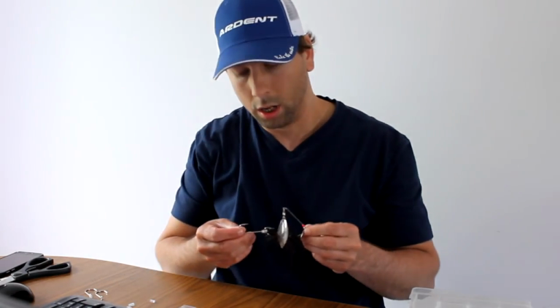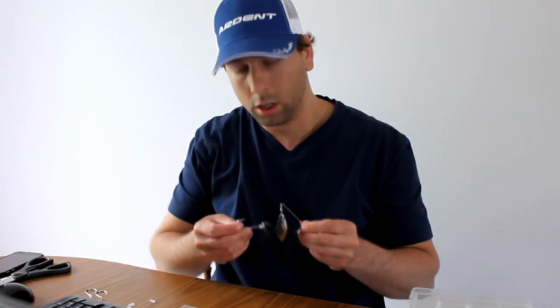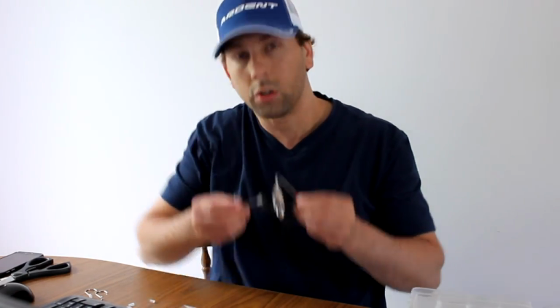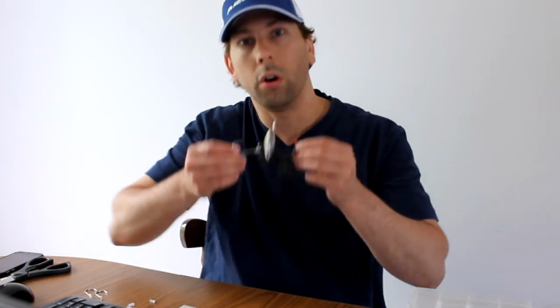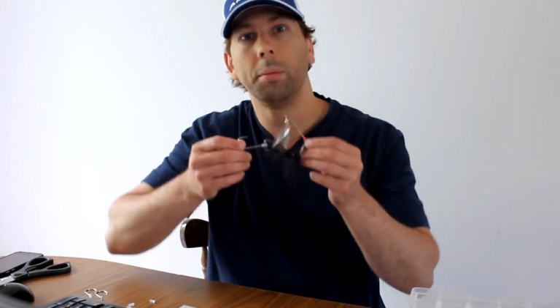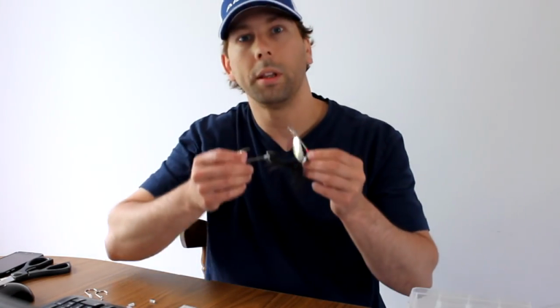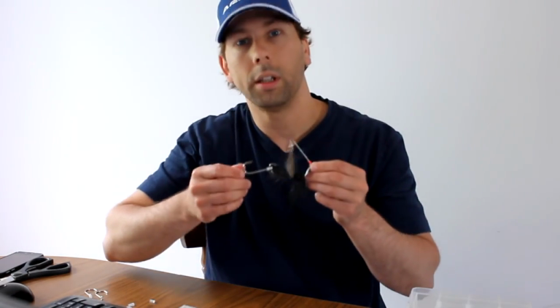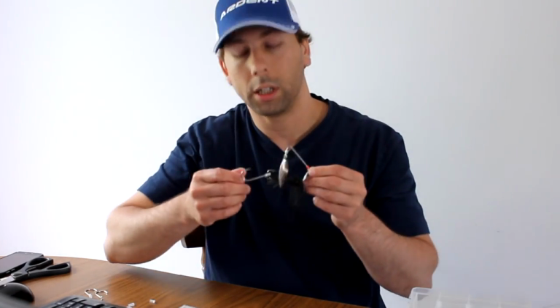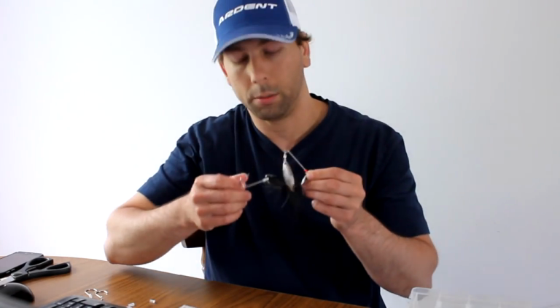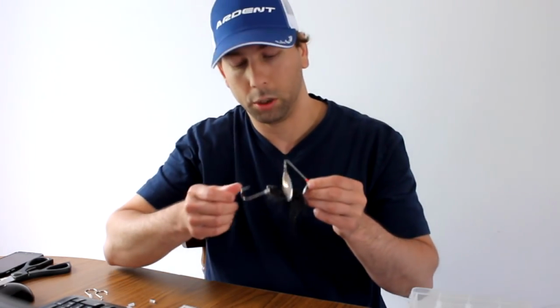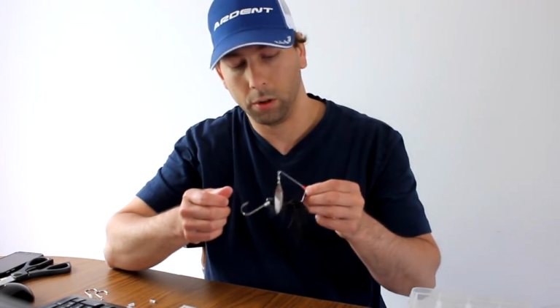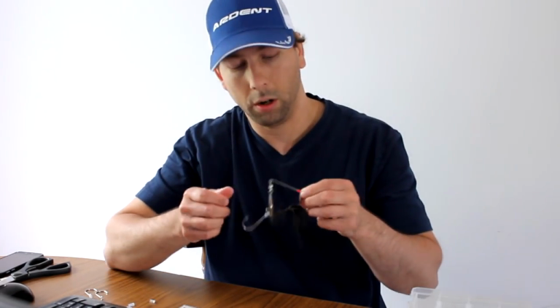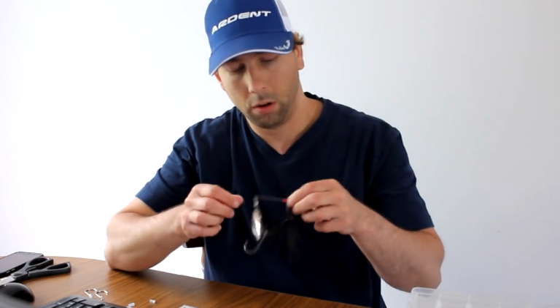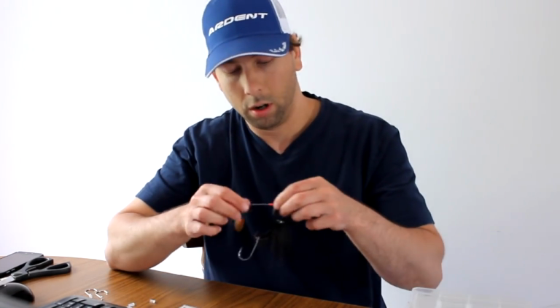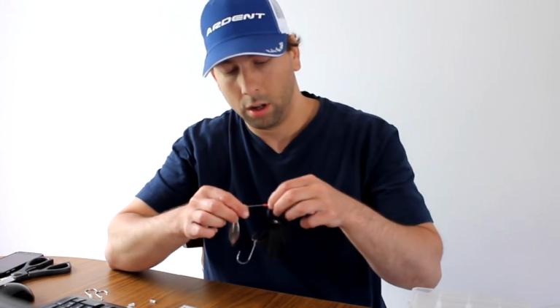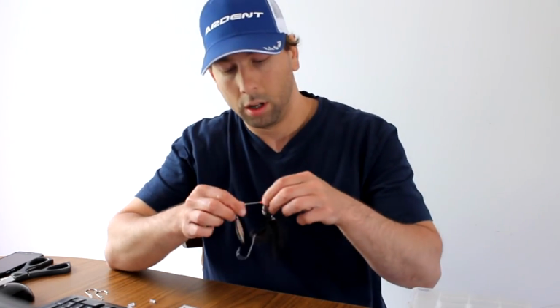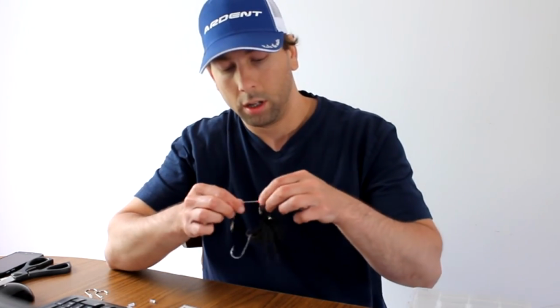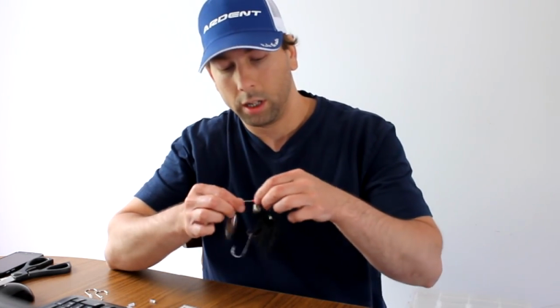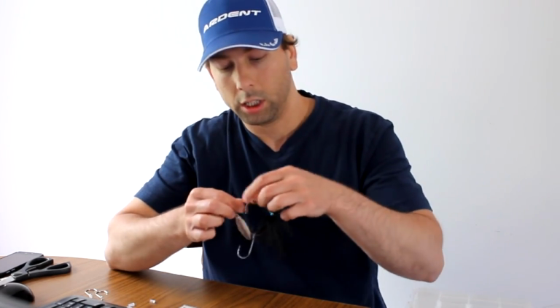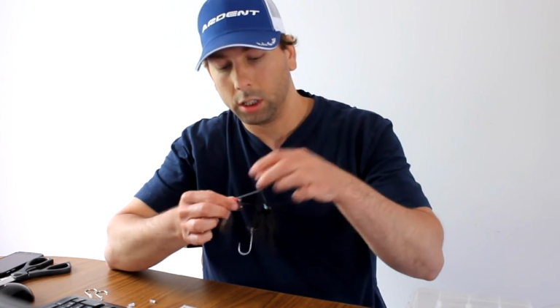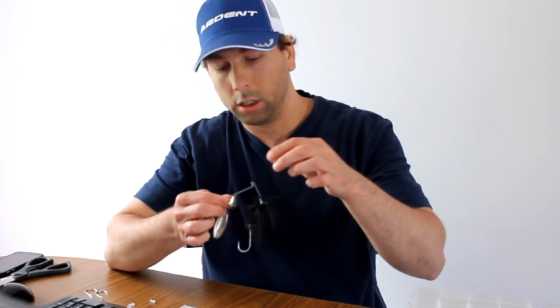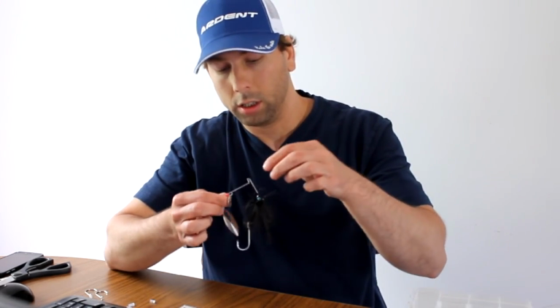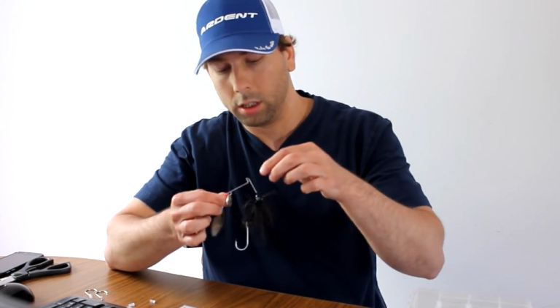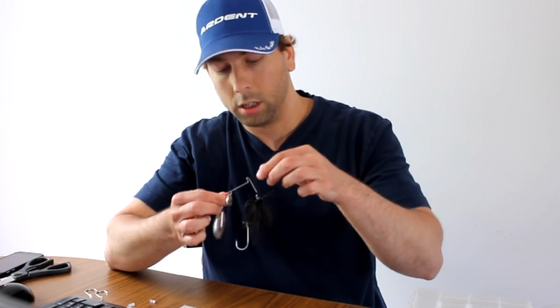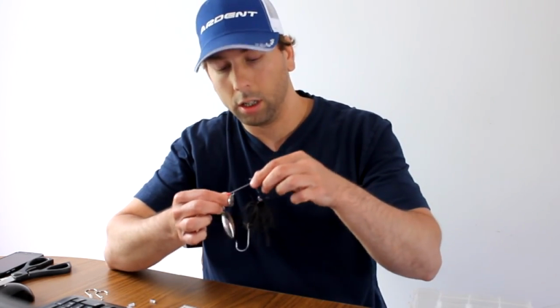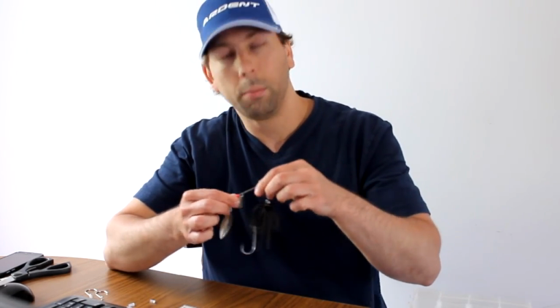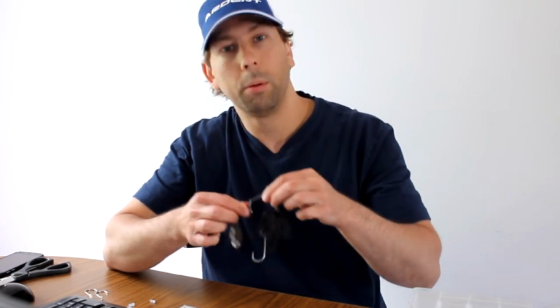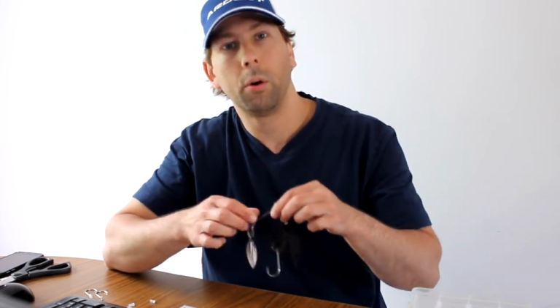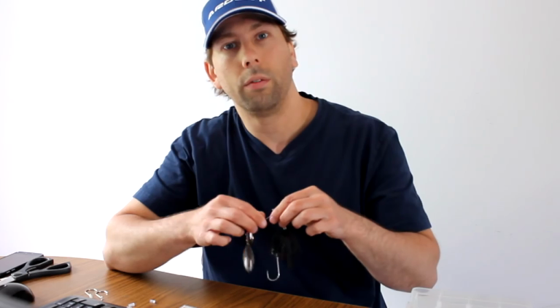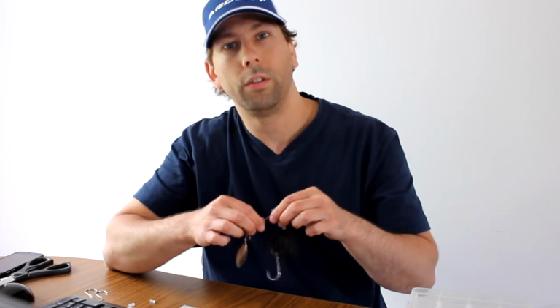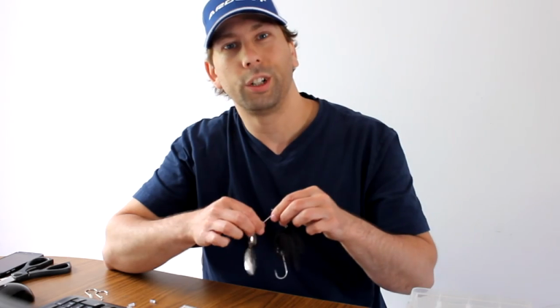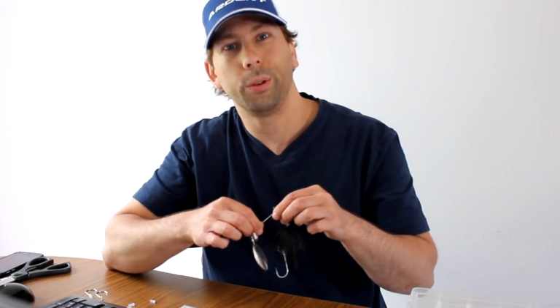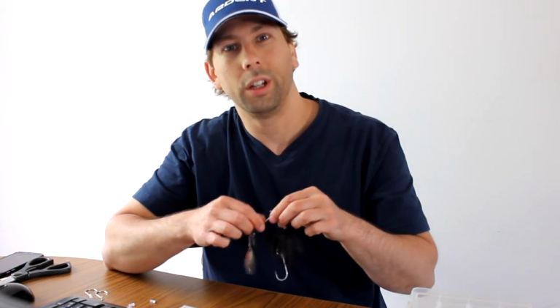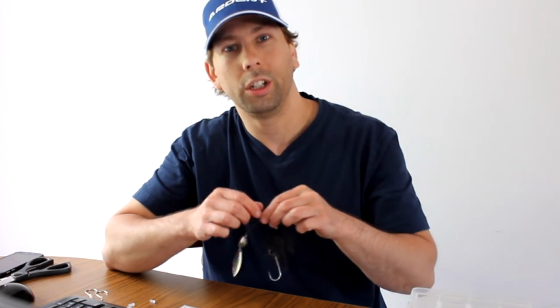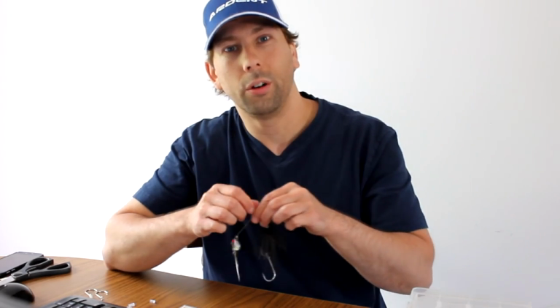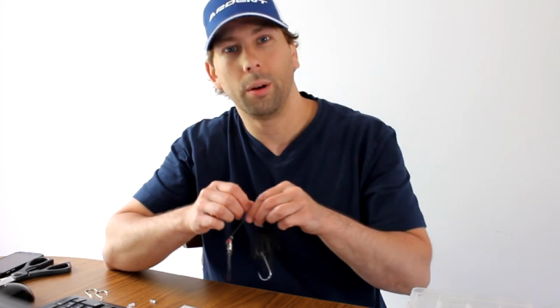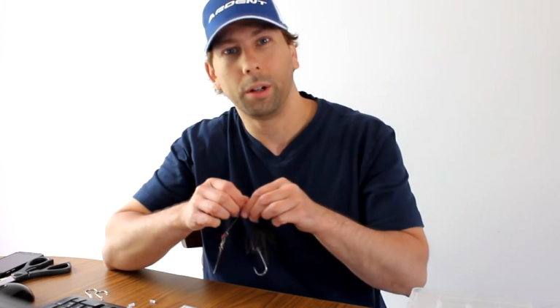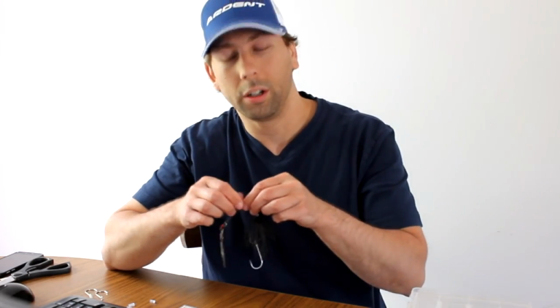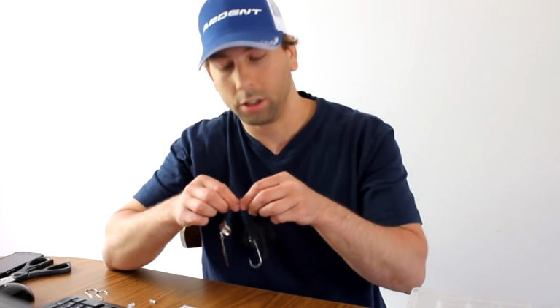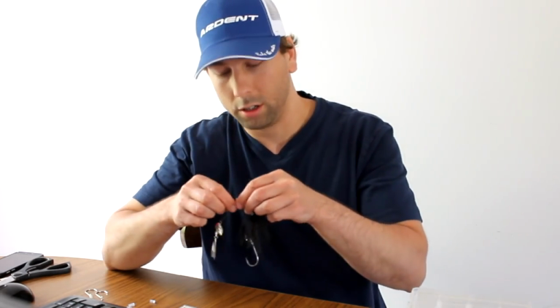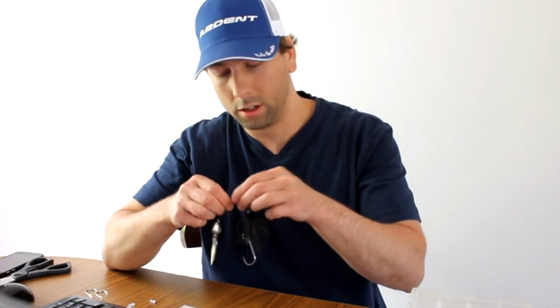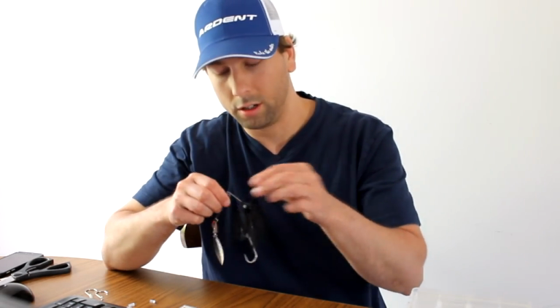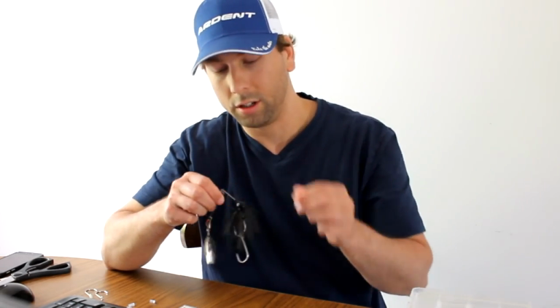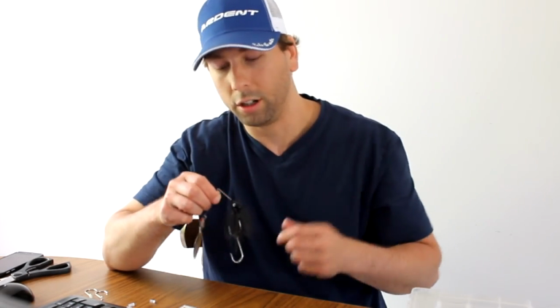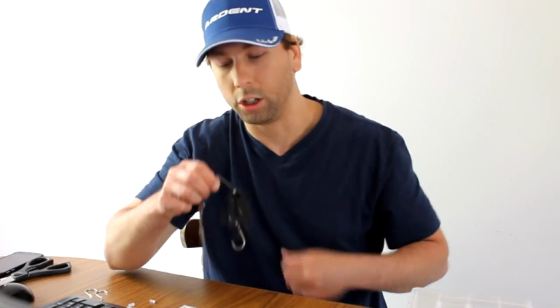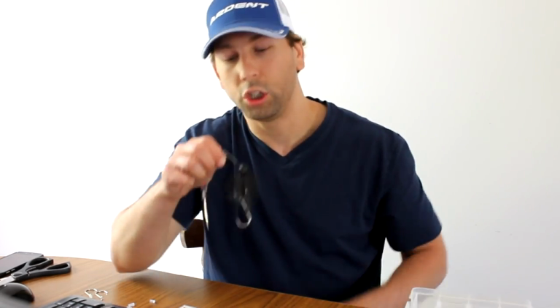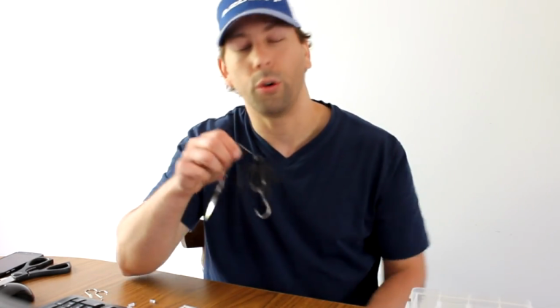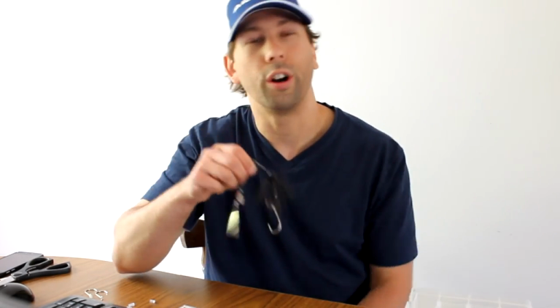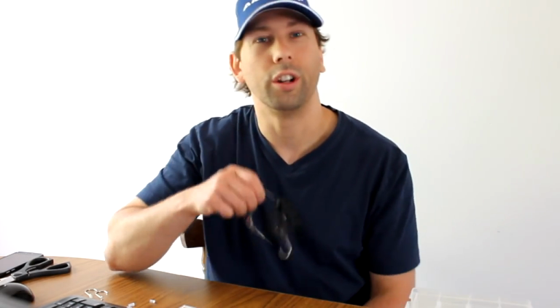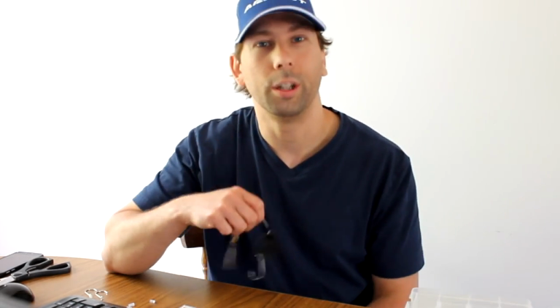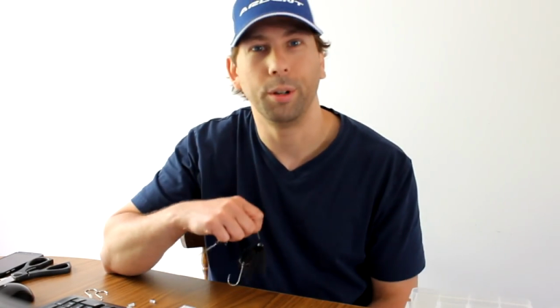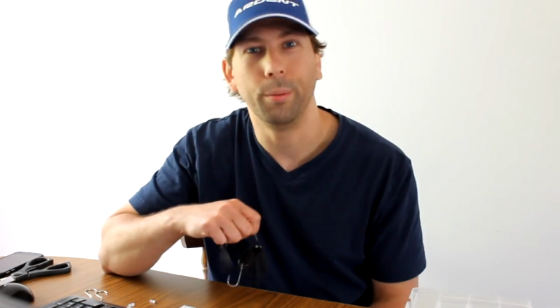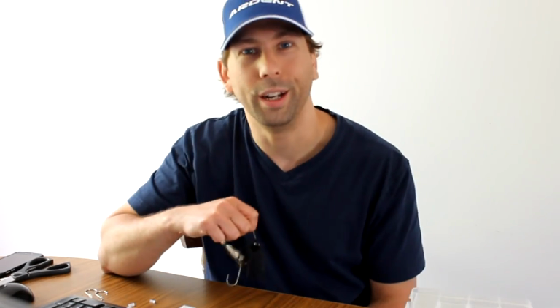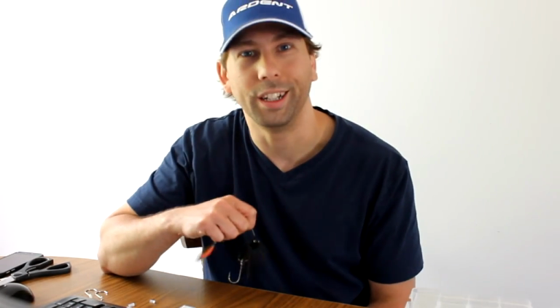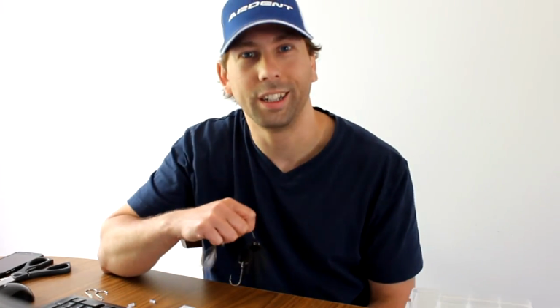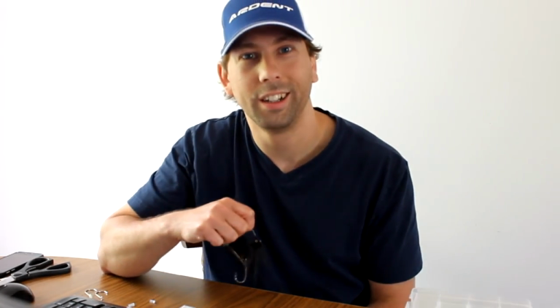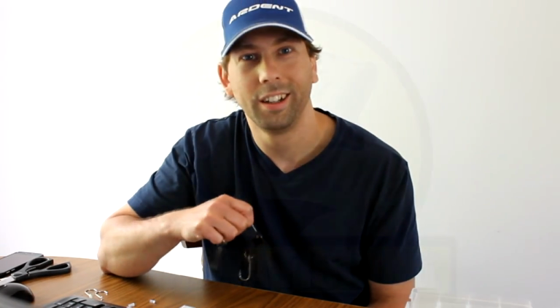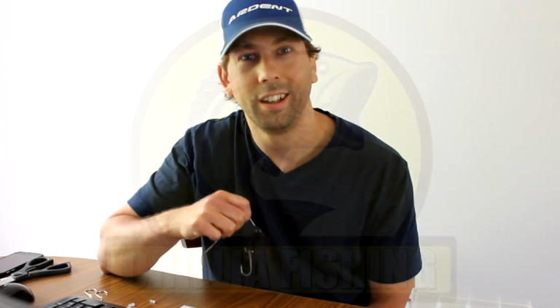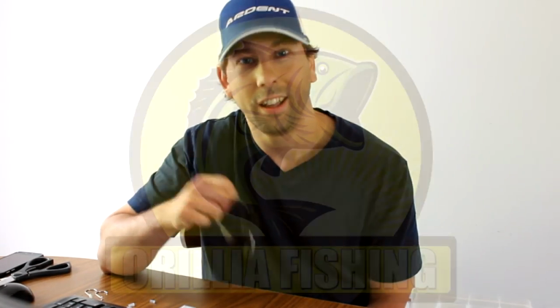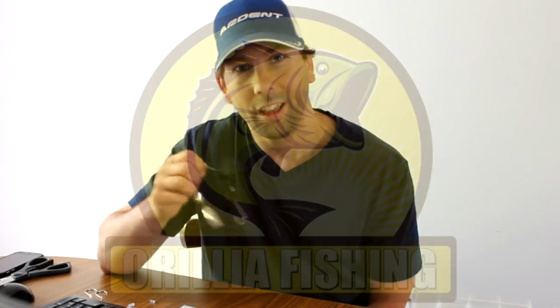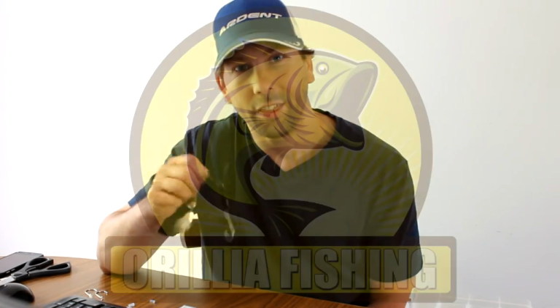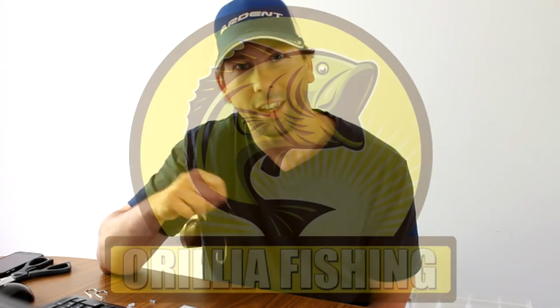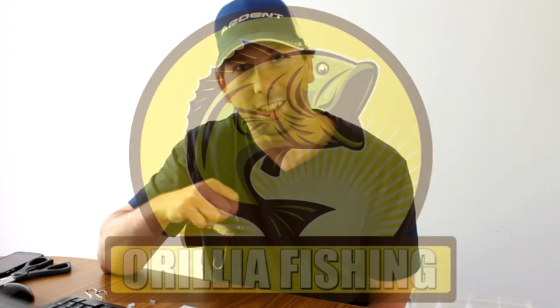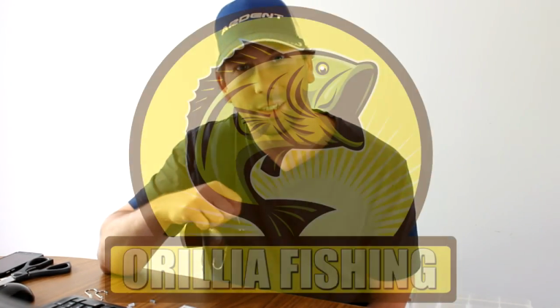I hope that this helps you out catching a little bit more fish when they show up a little short on some of your baits. Thanks.